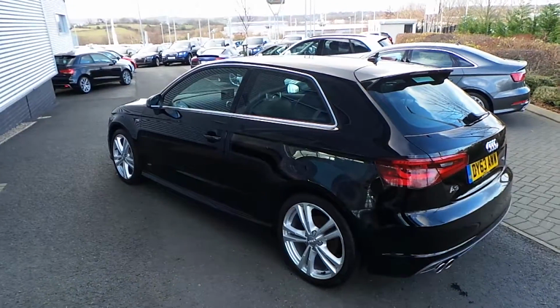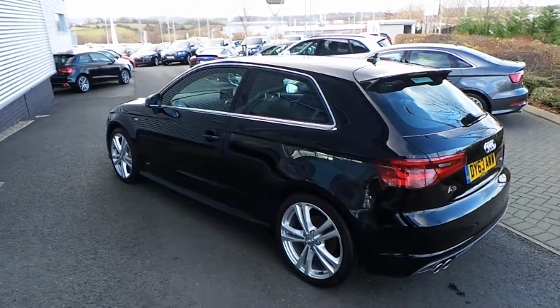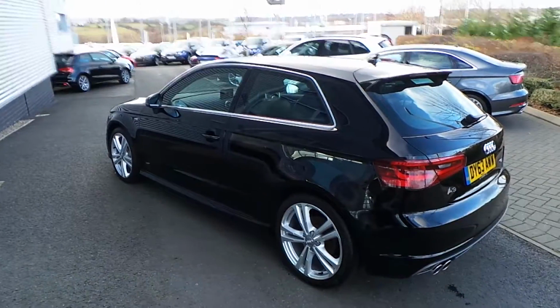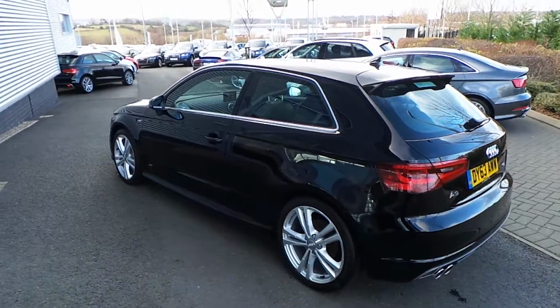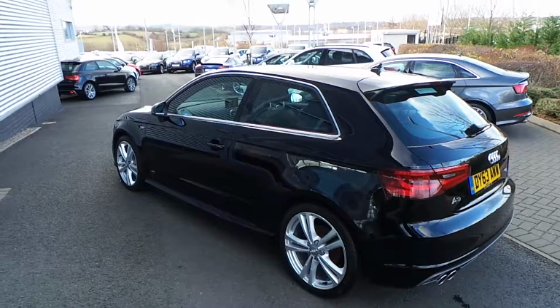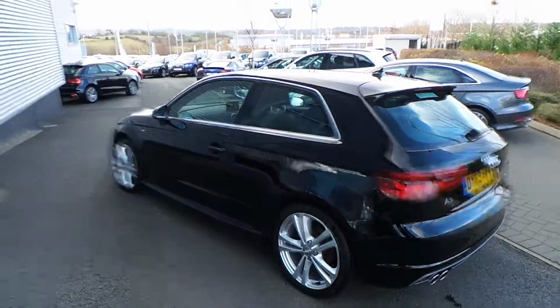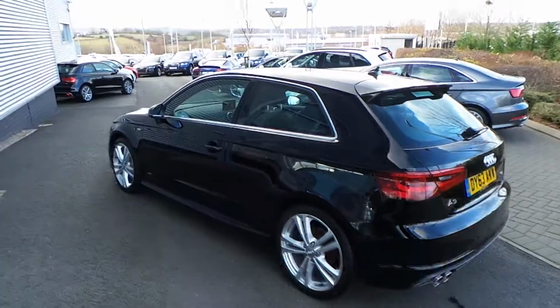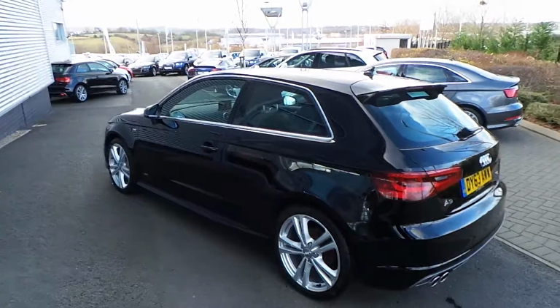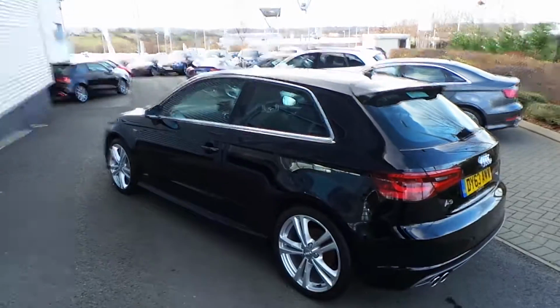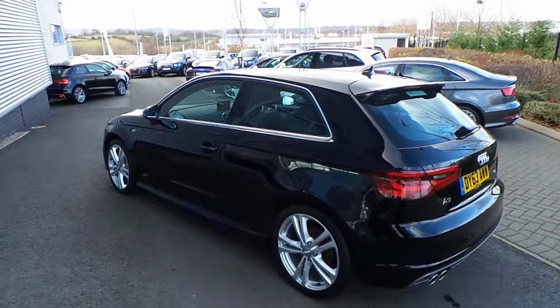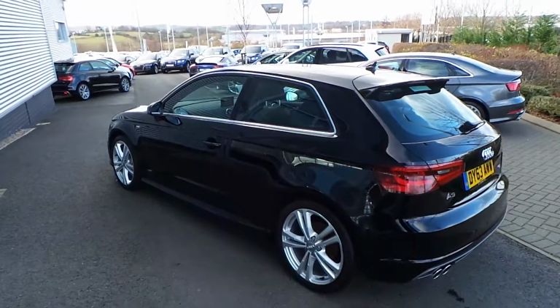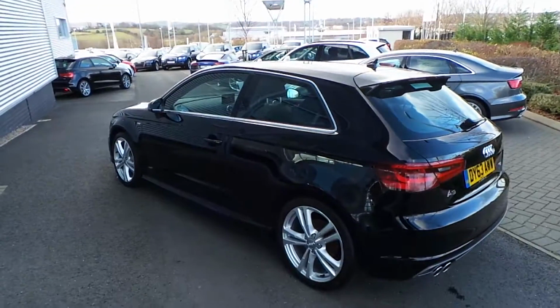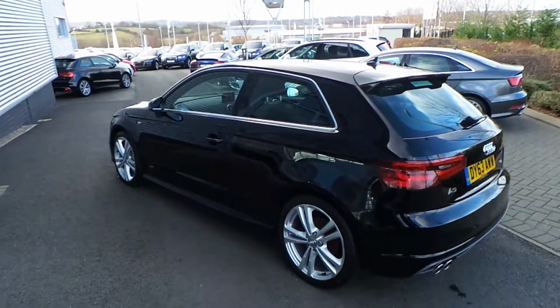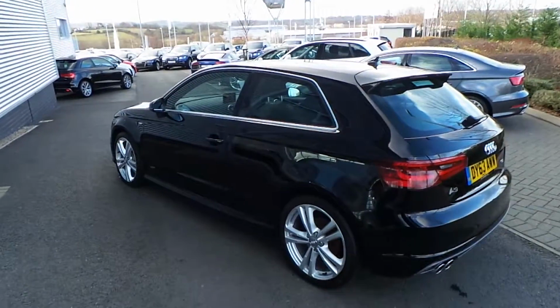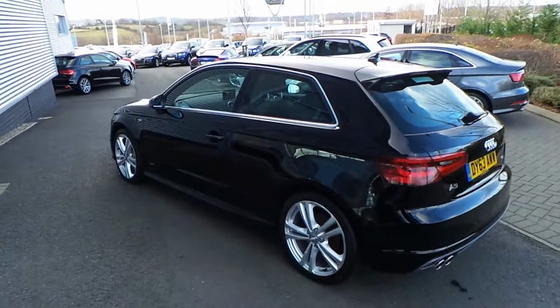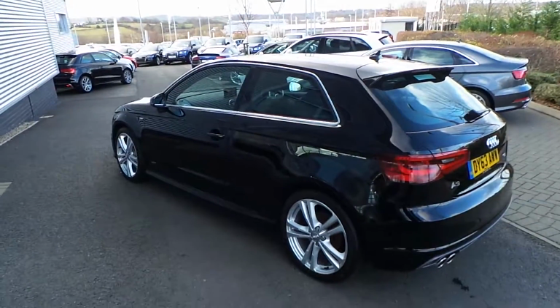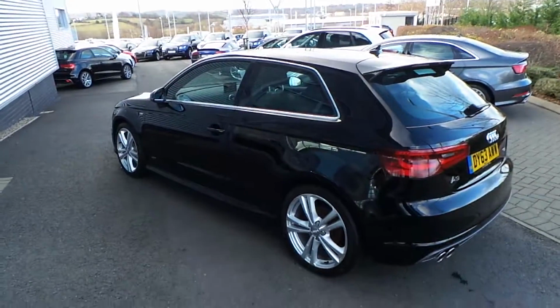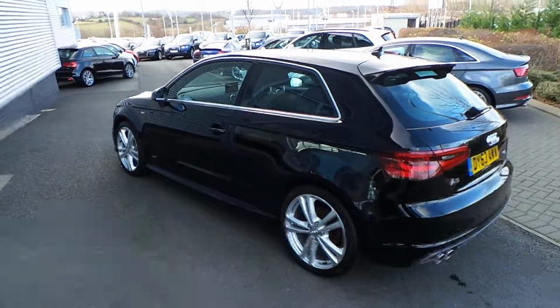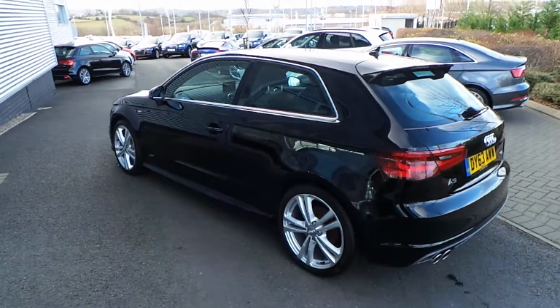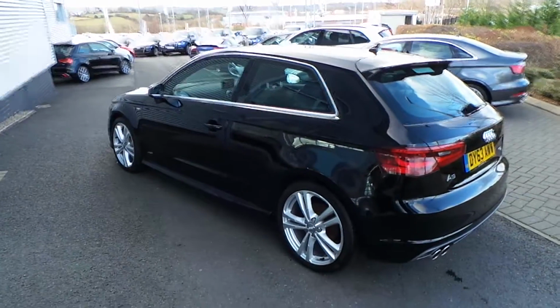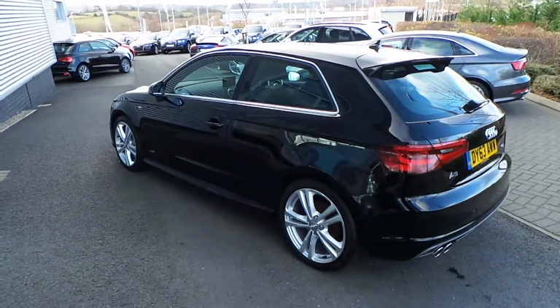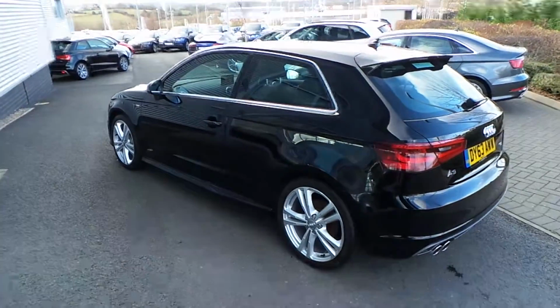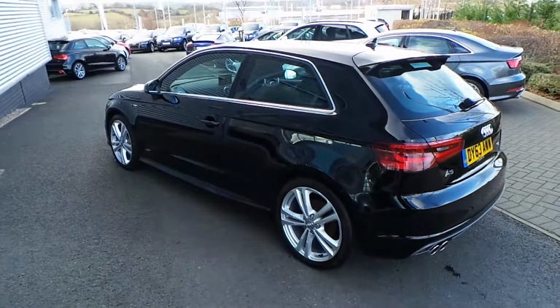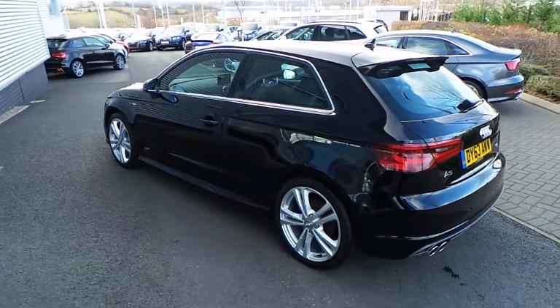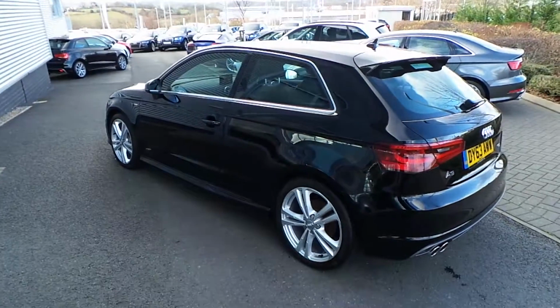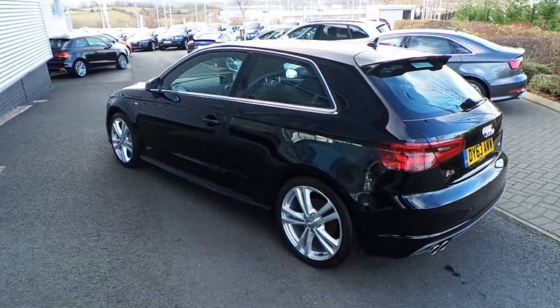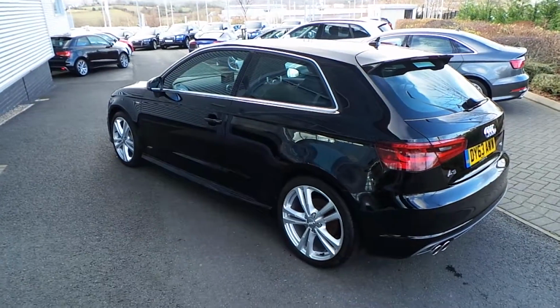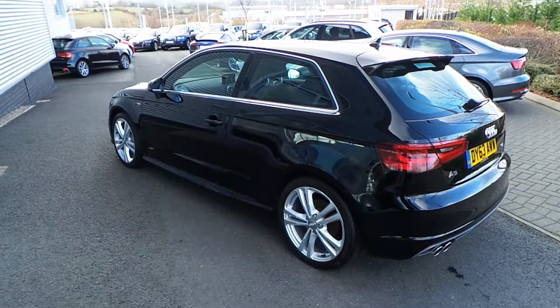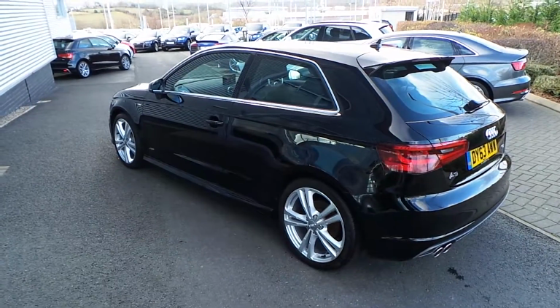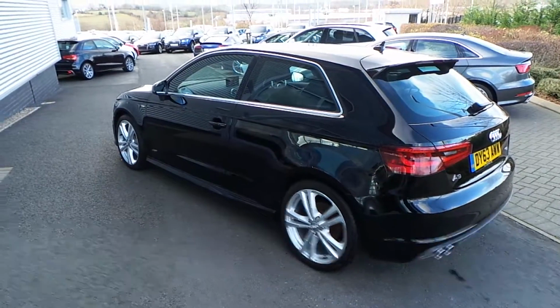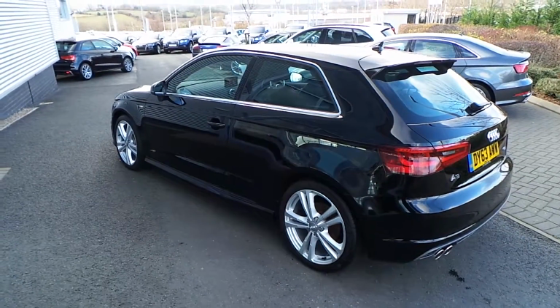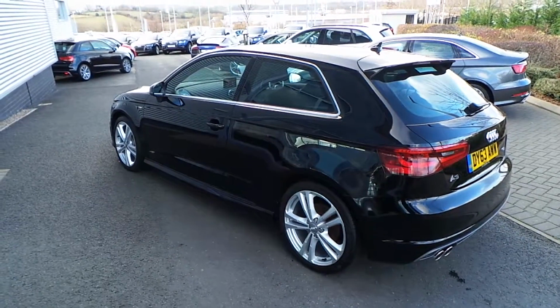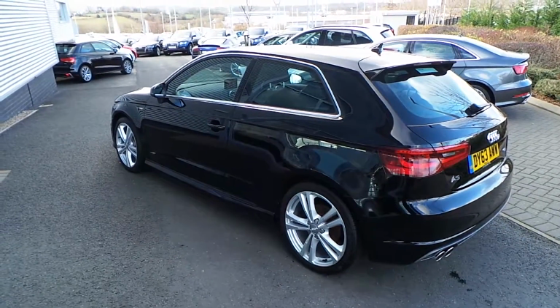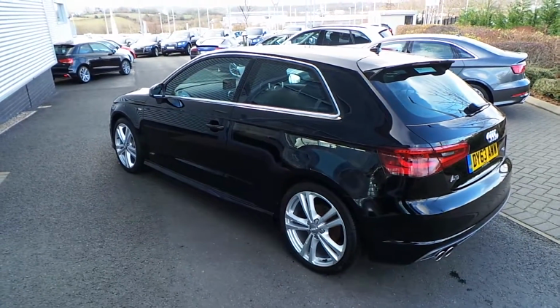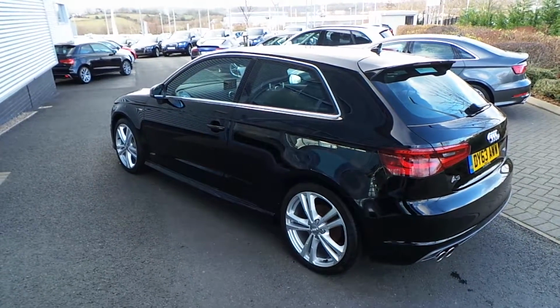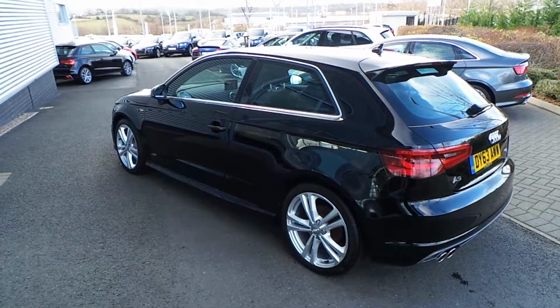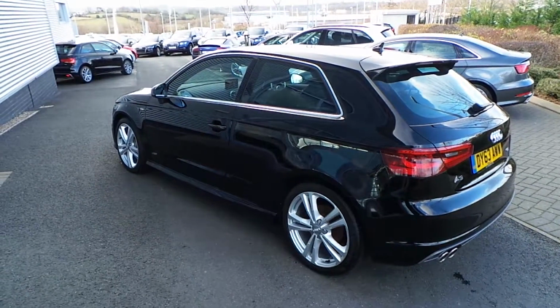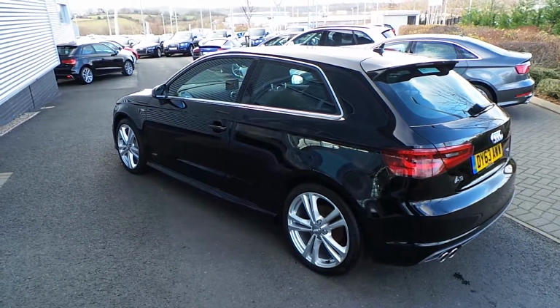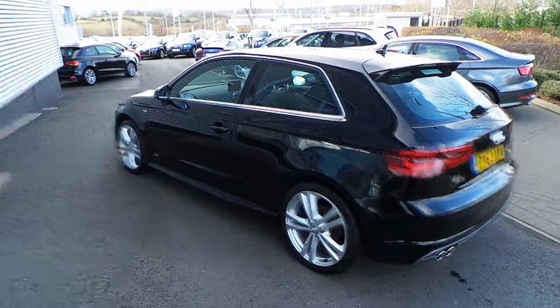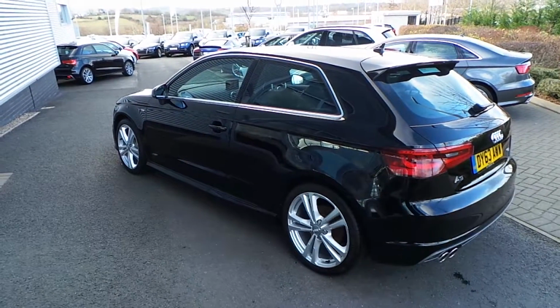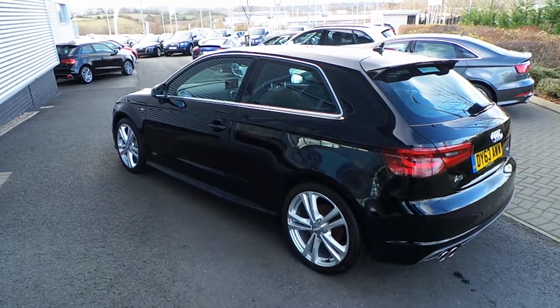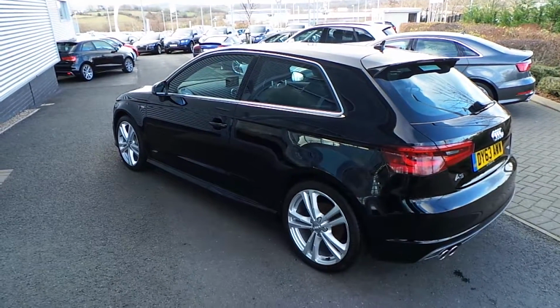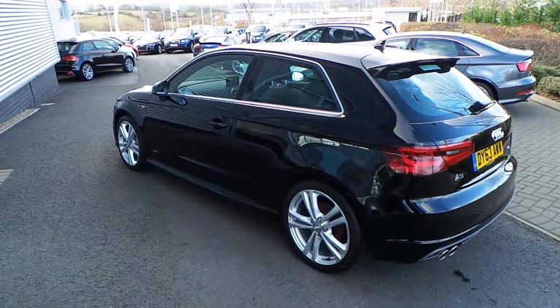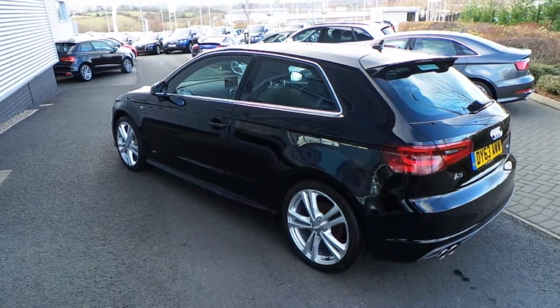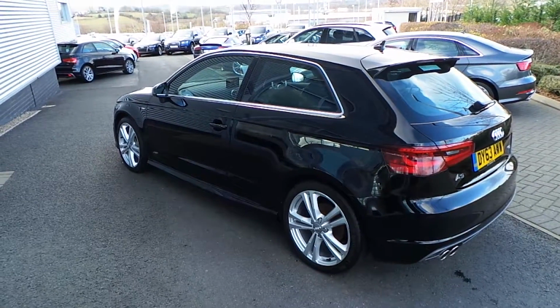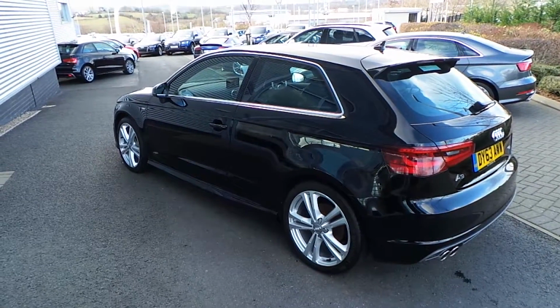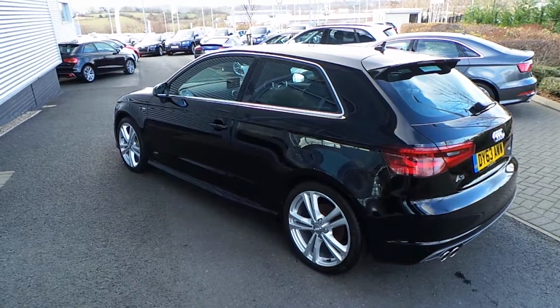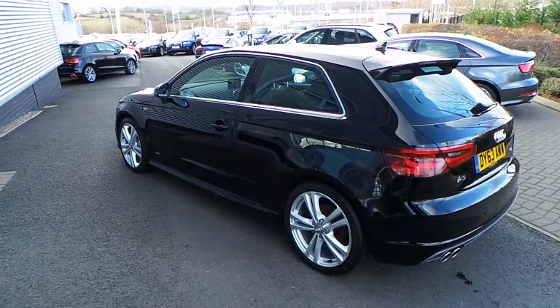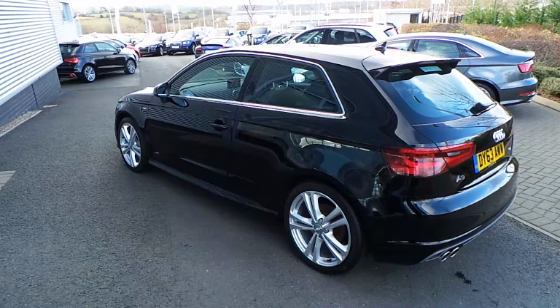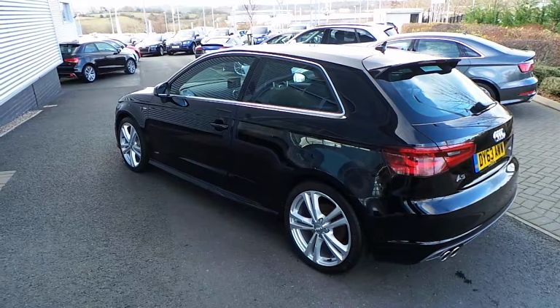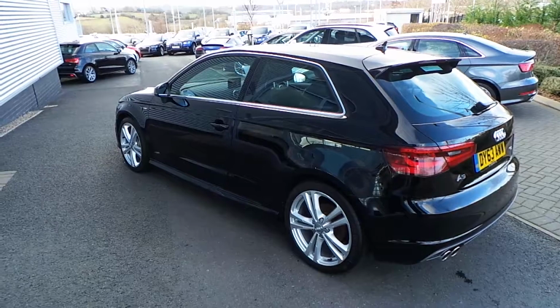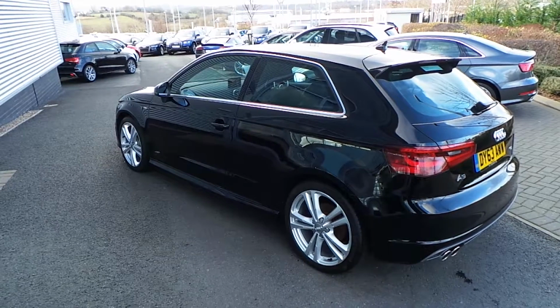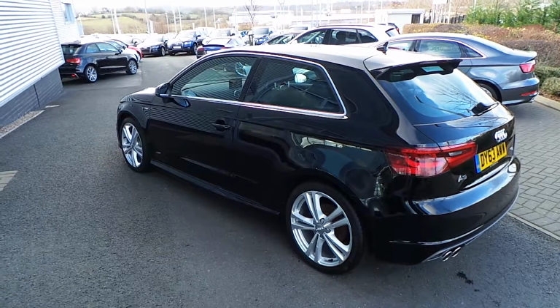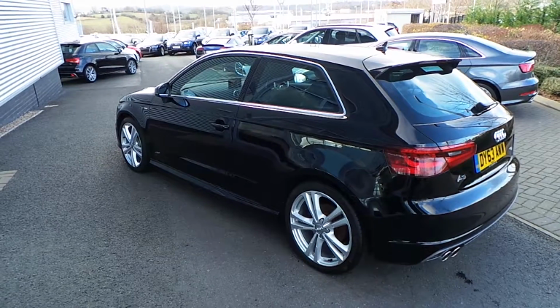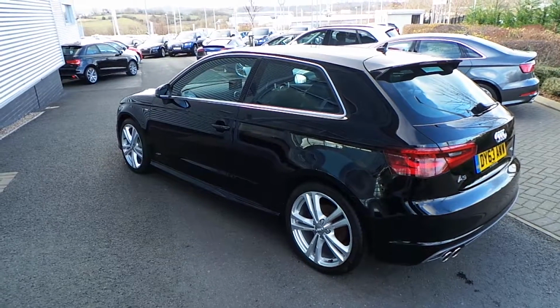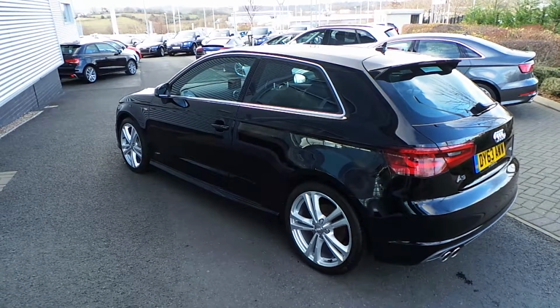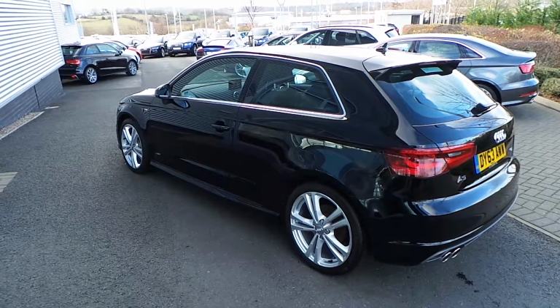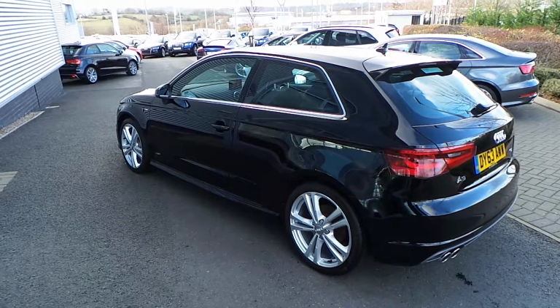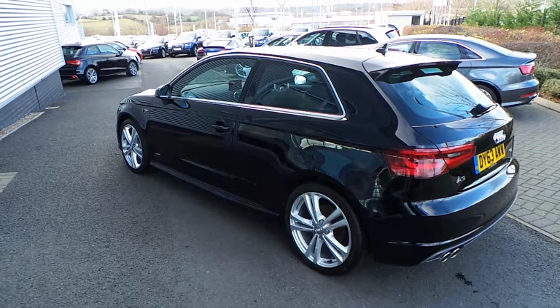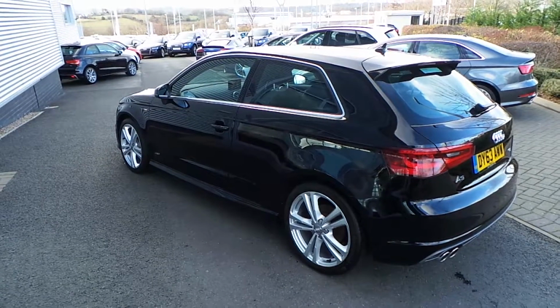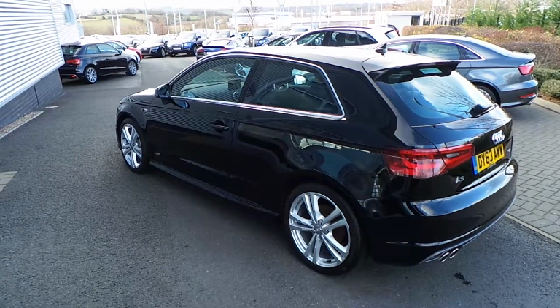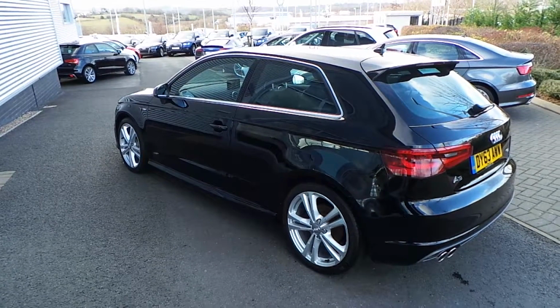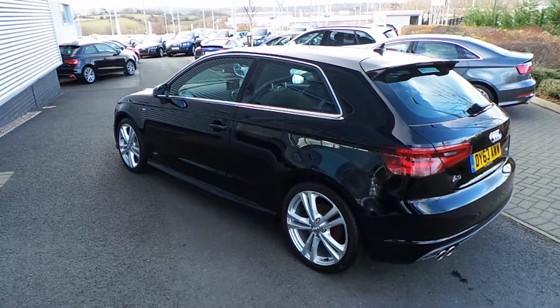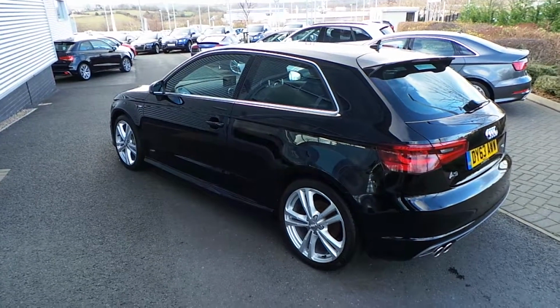If you need any more information on this or indeed wanted to arrange a test drive, then please ring Stoke Audi on 01782 590400.